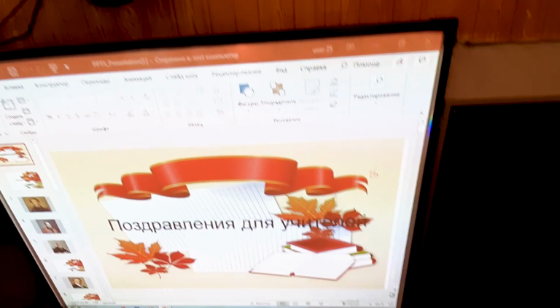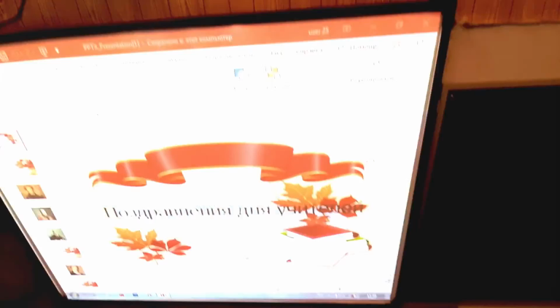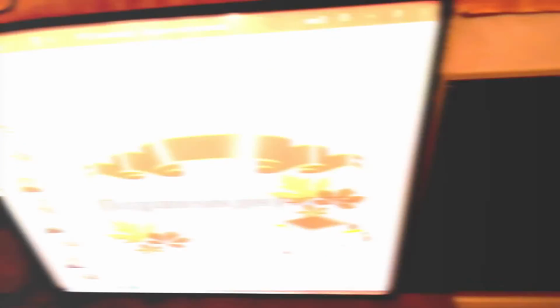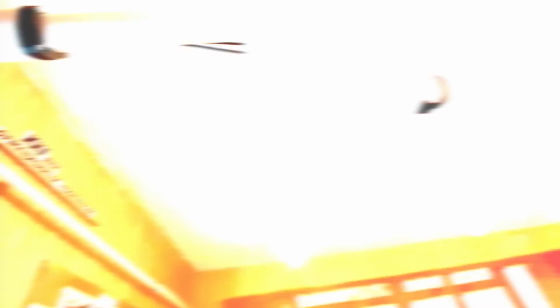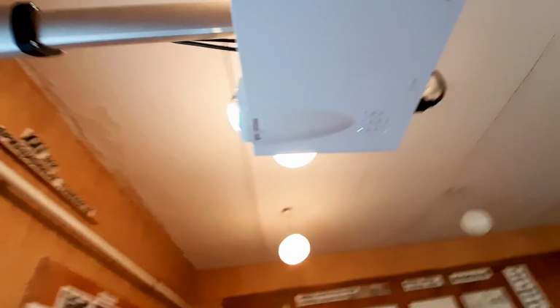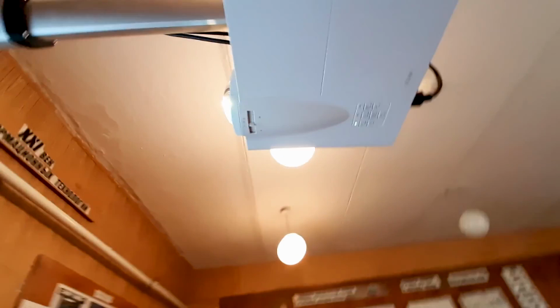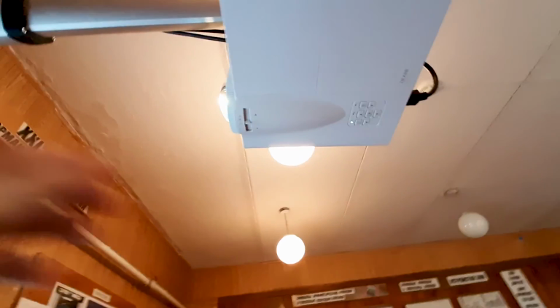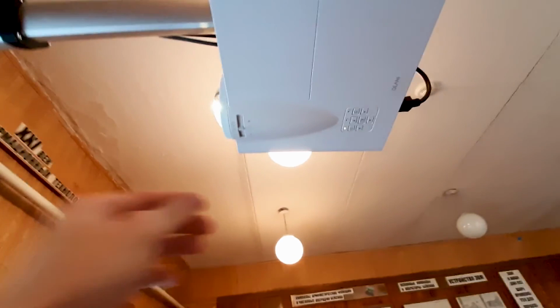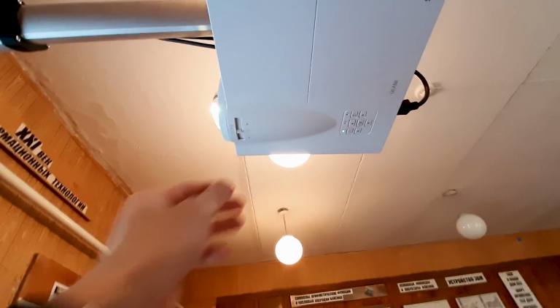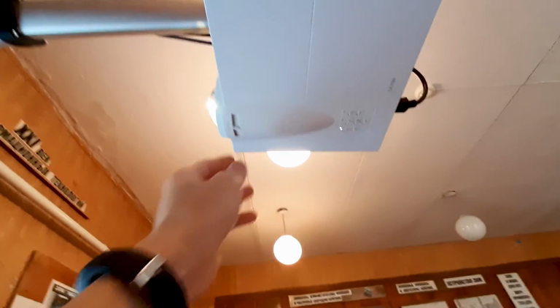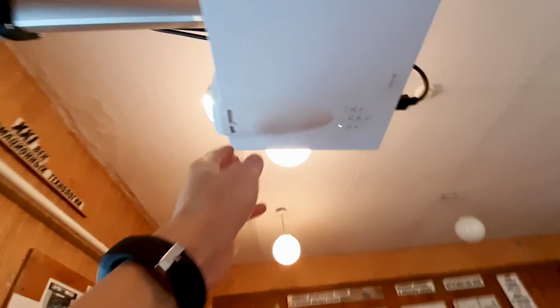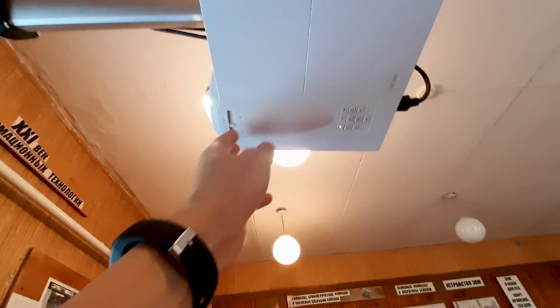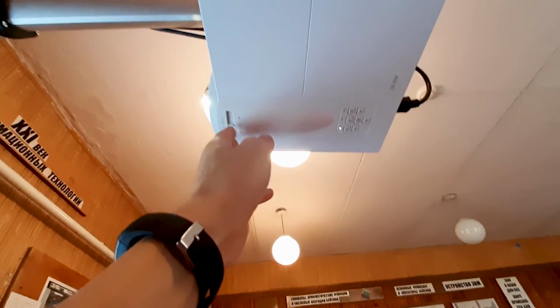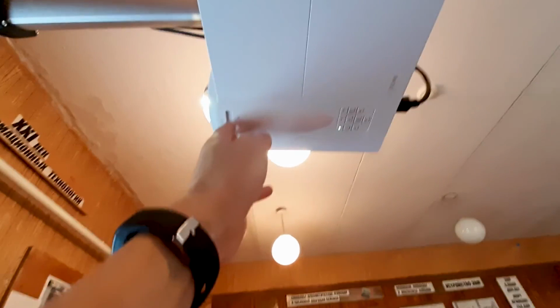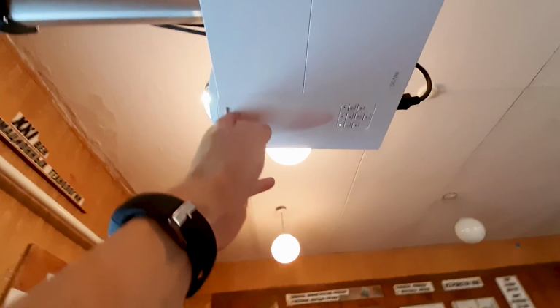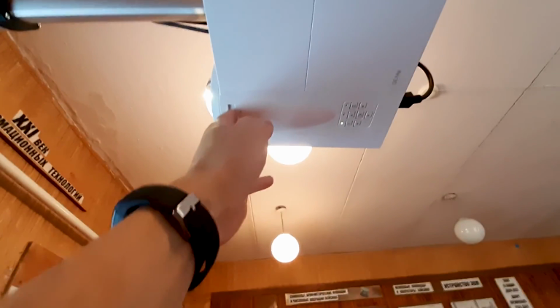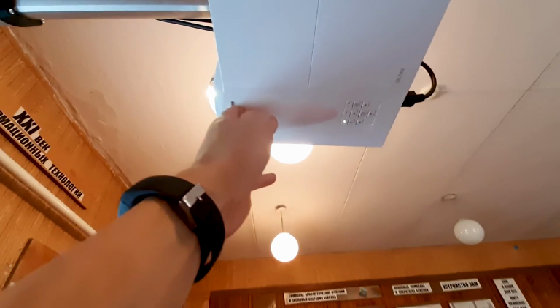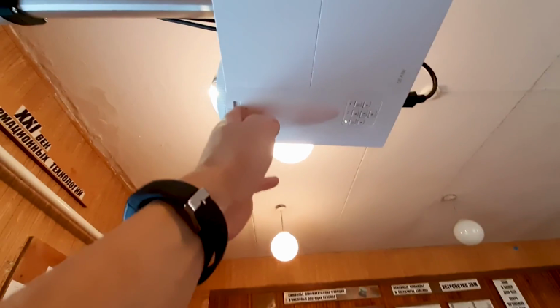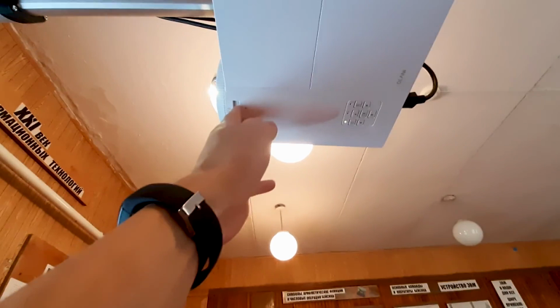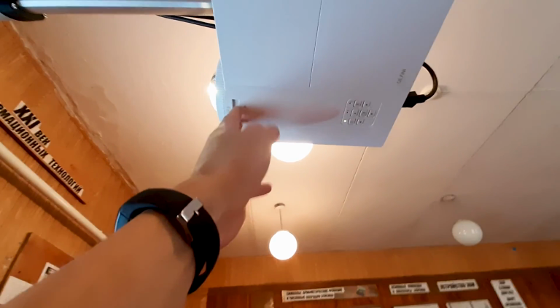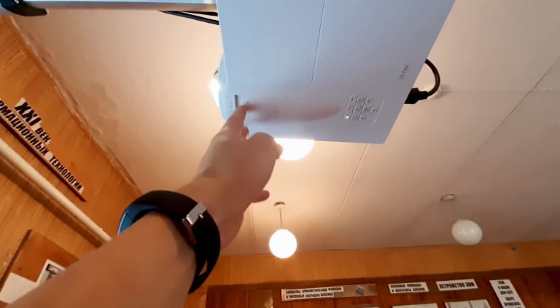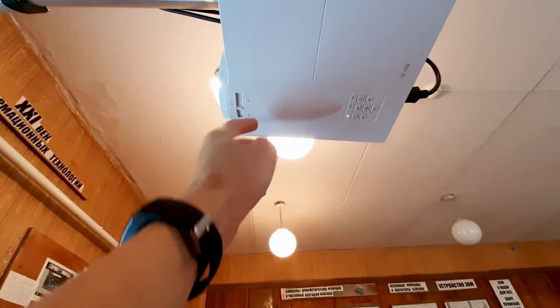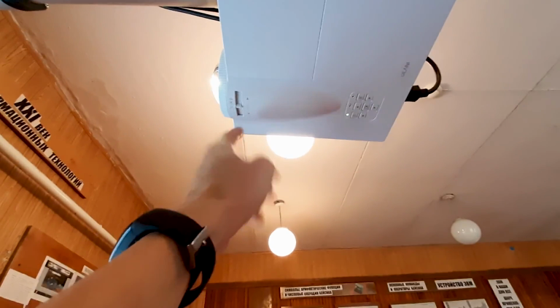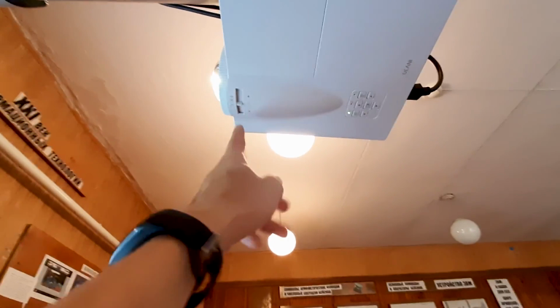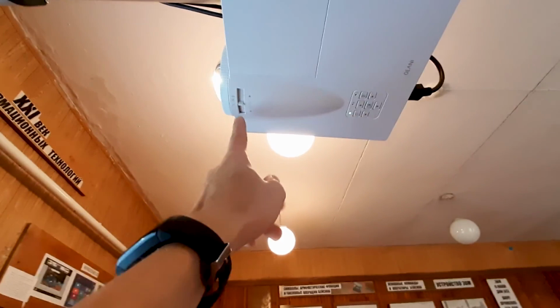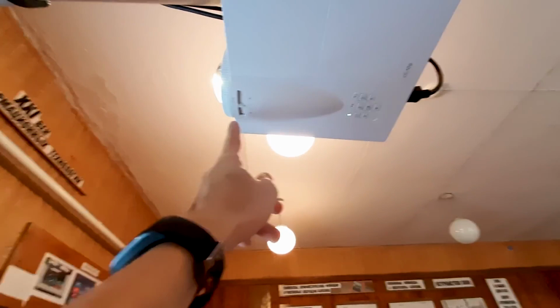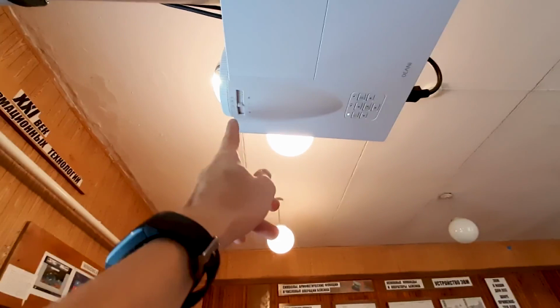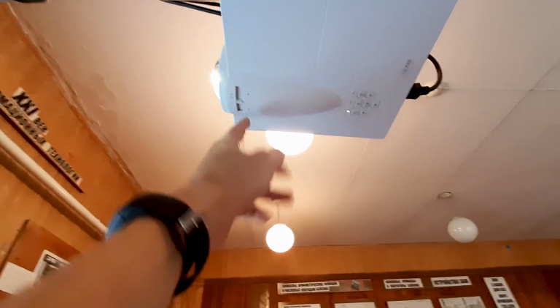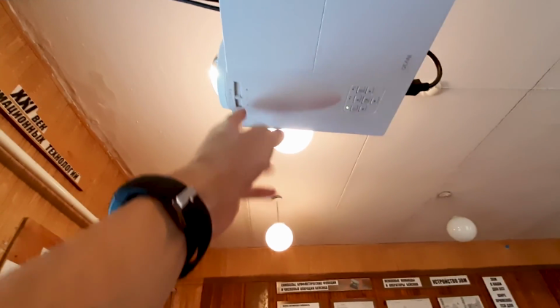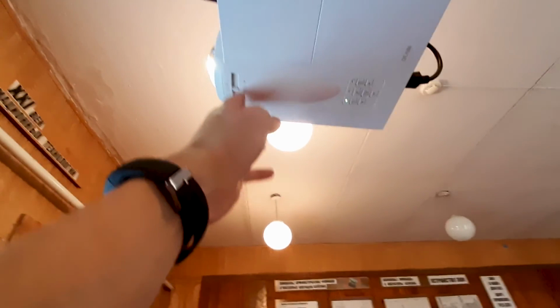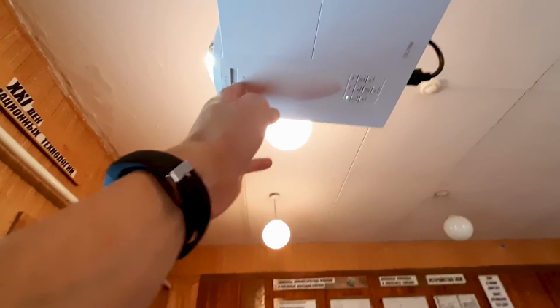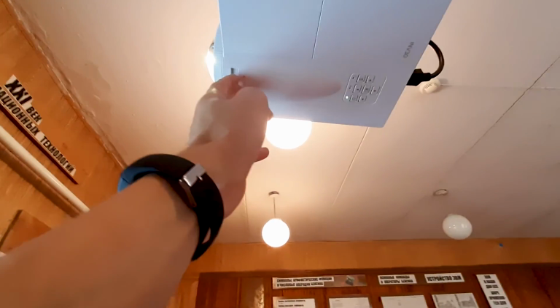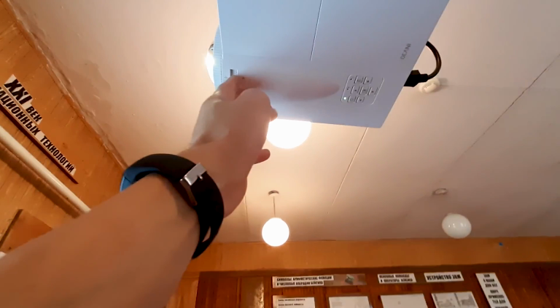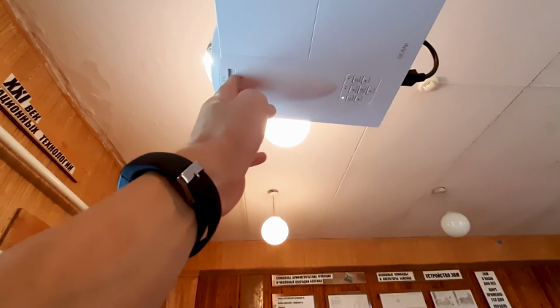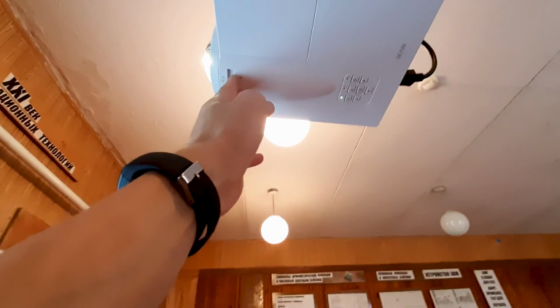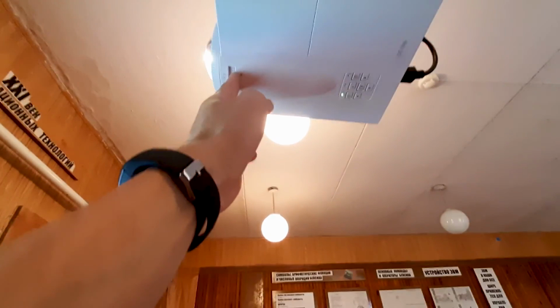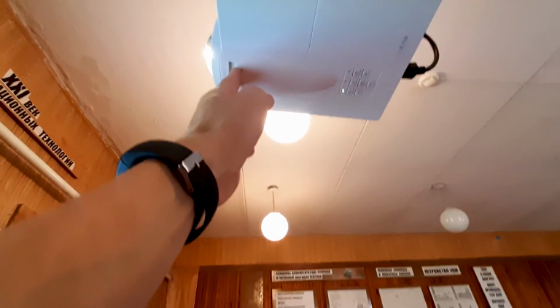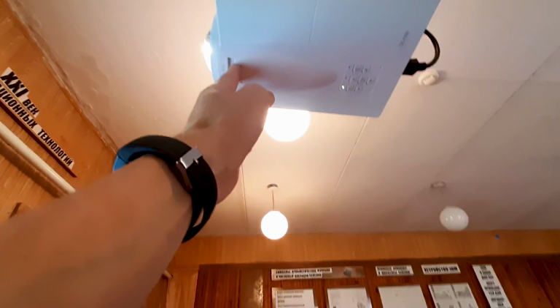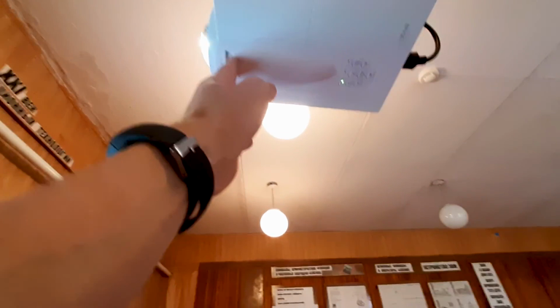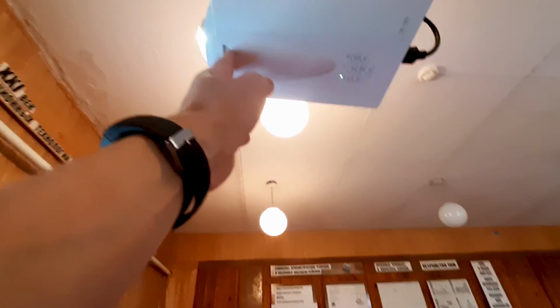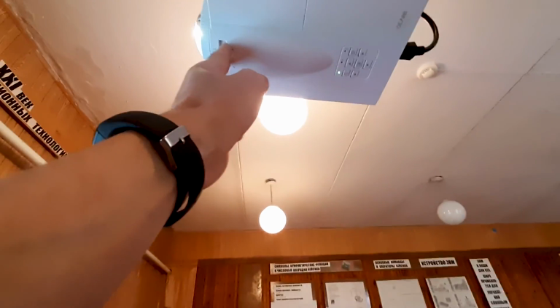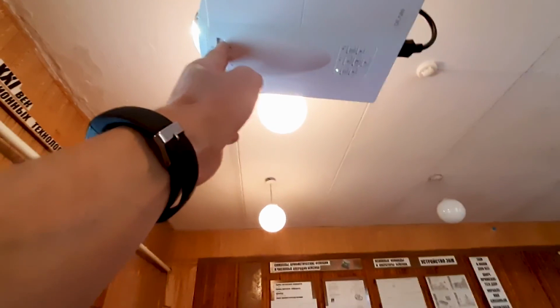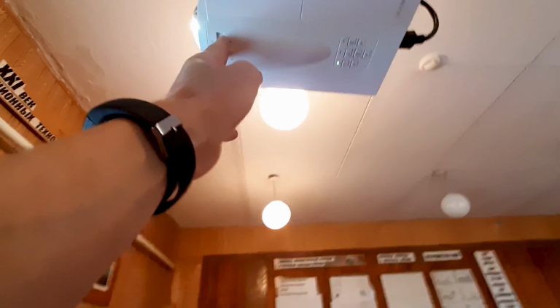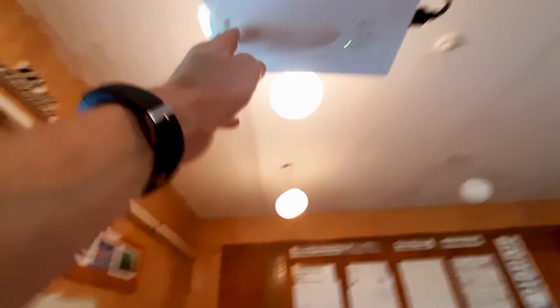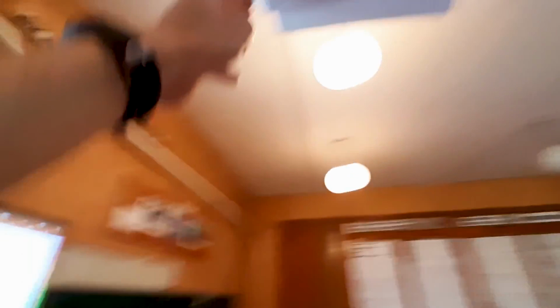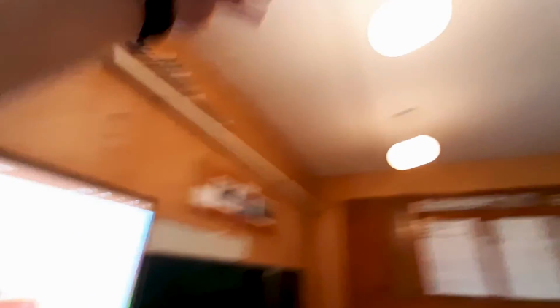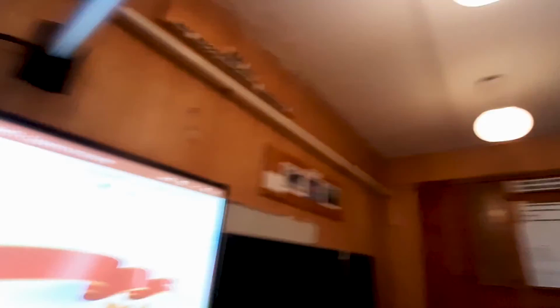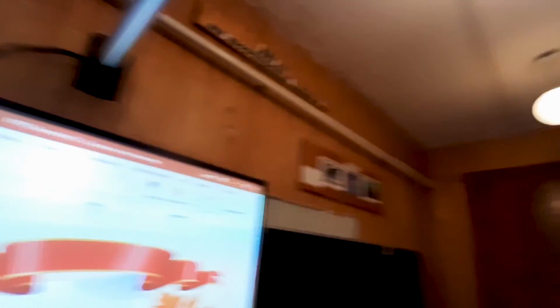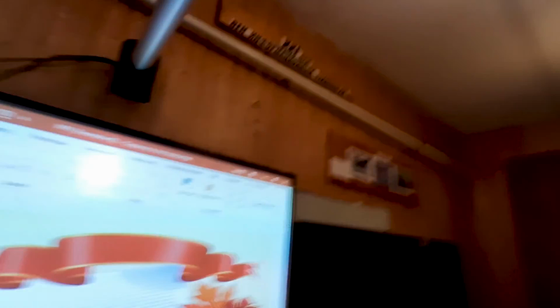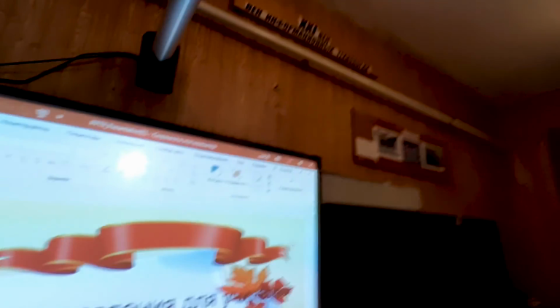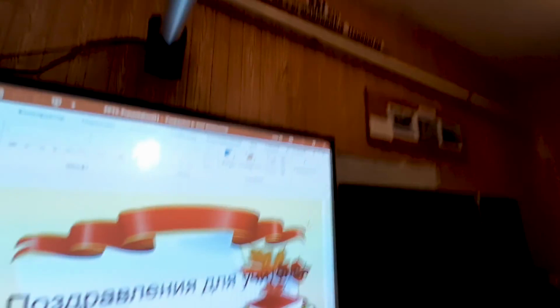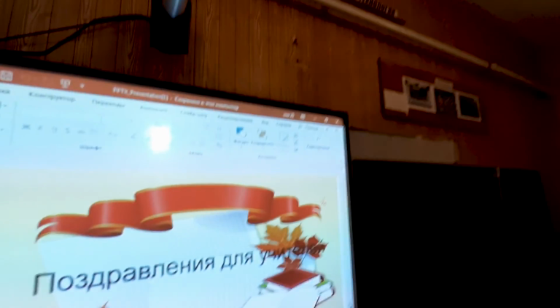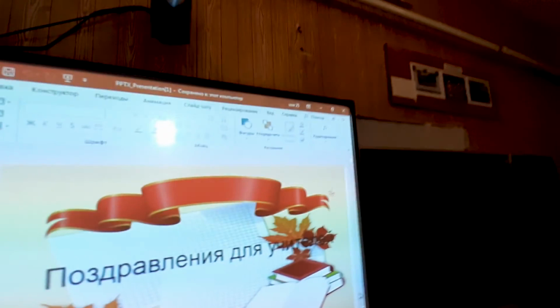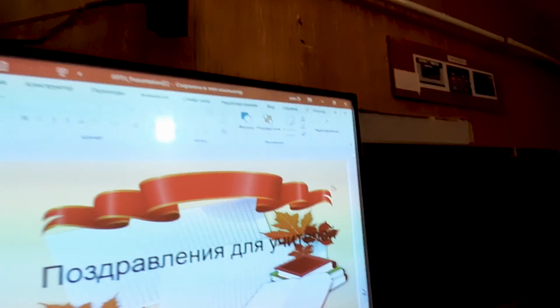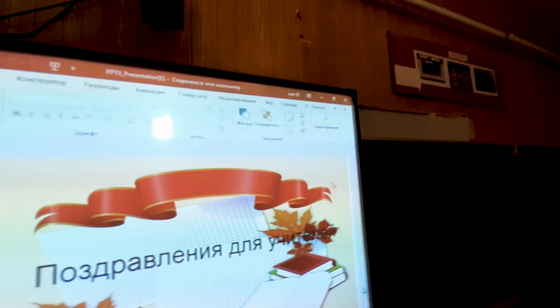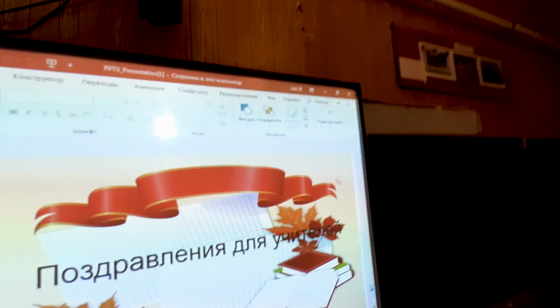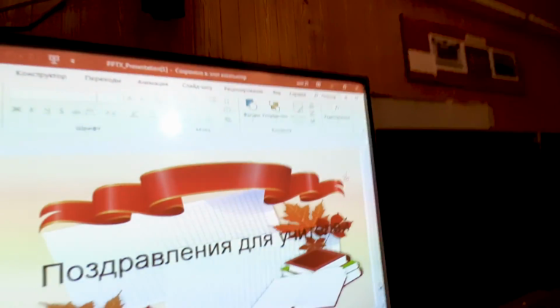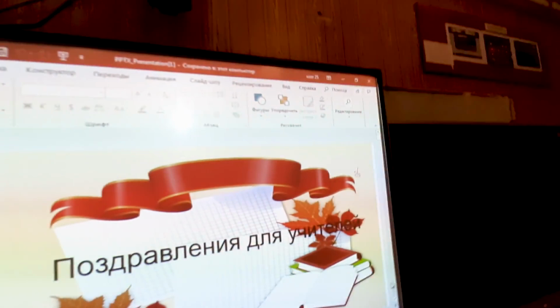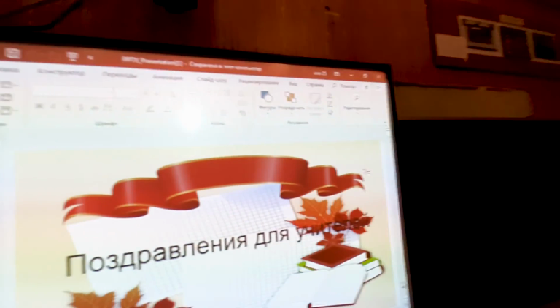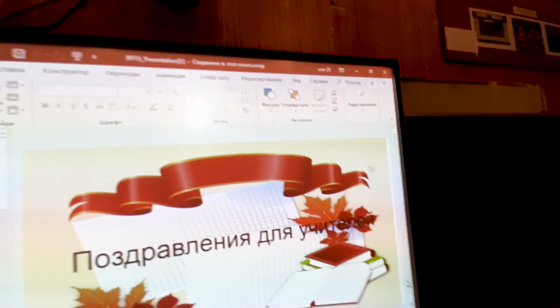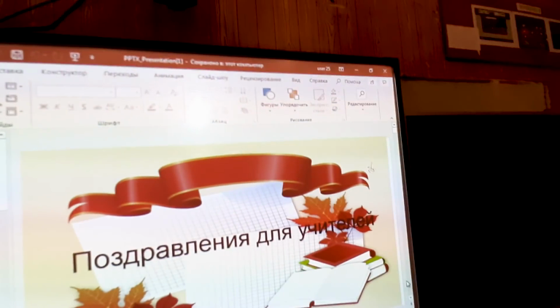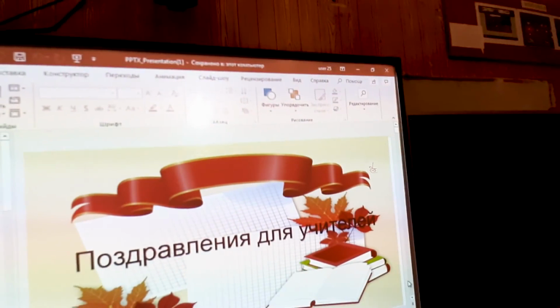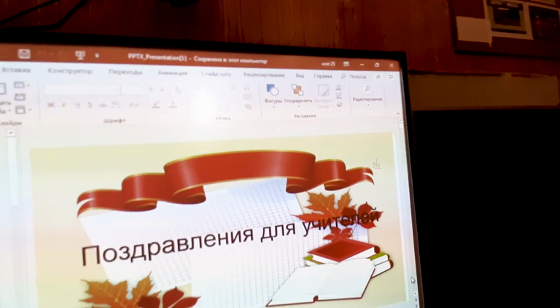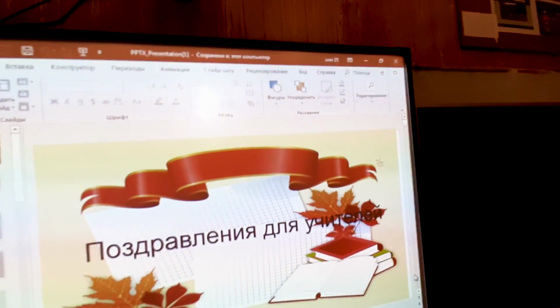If you have a small picture, we can adjust it with a column under the lens. Just turn it in the direction, achieving the correct size of the image.